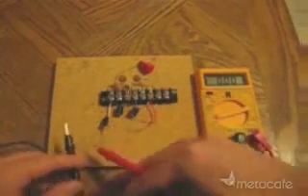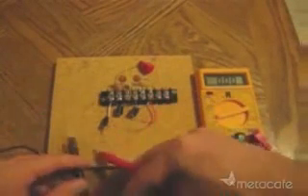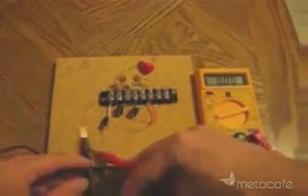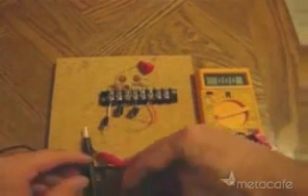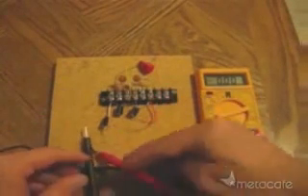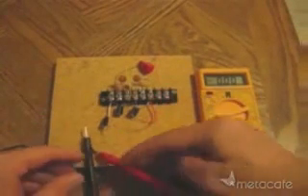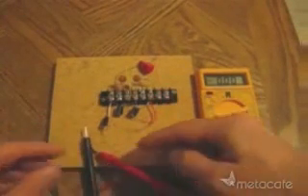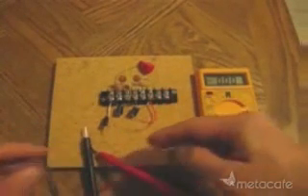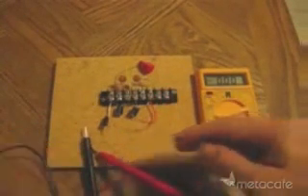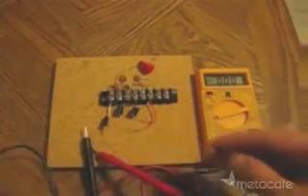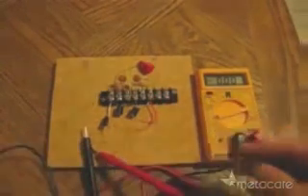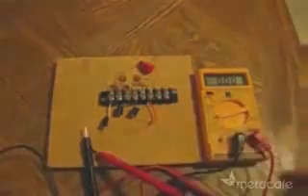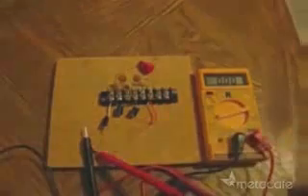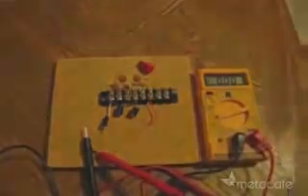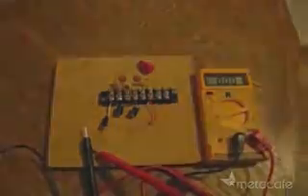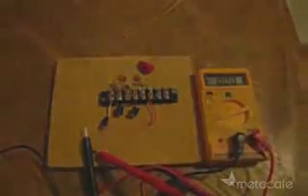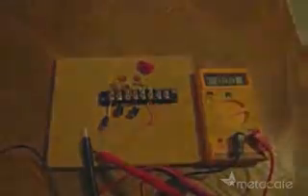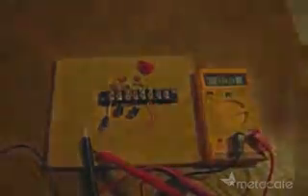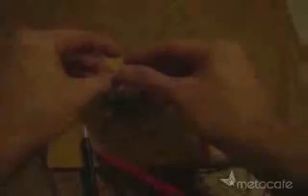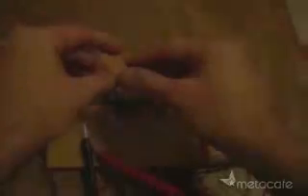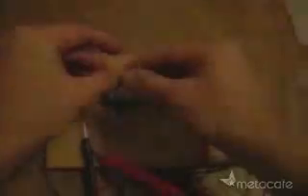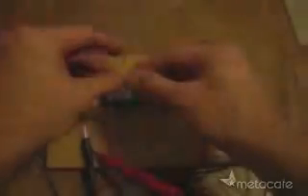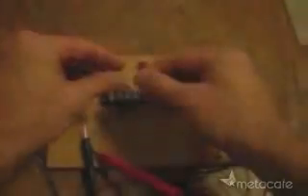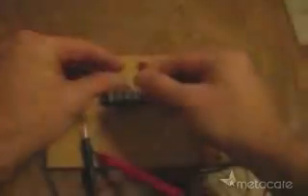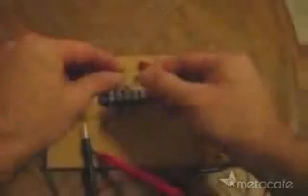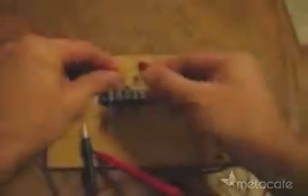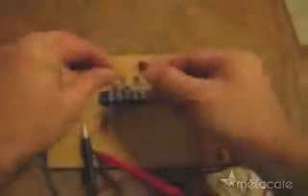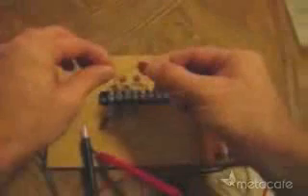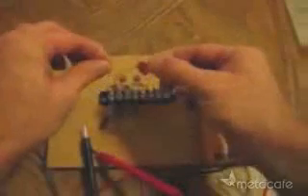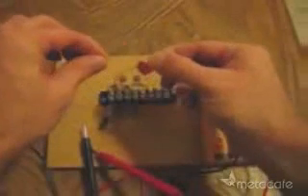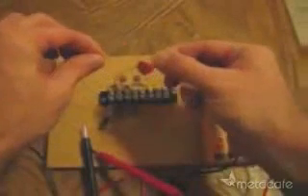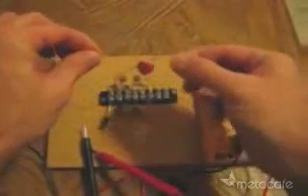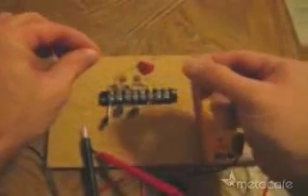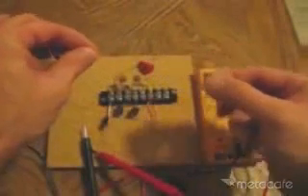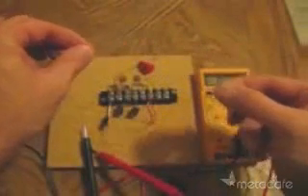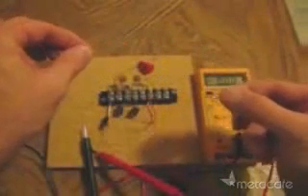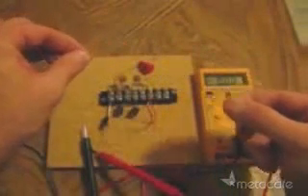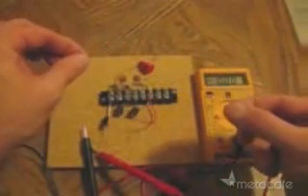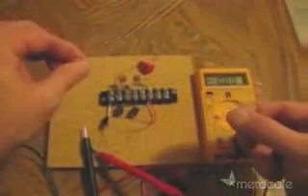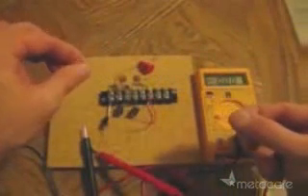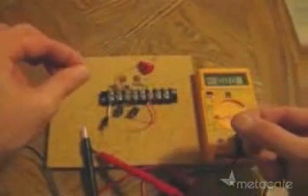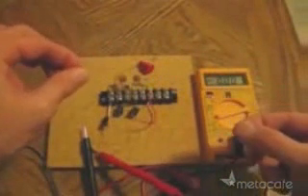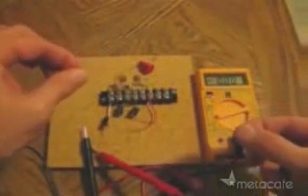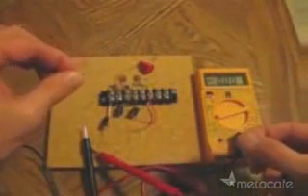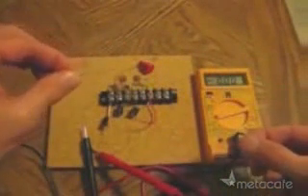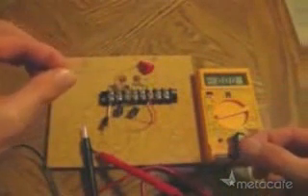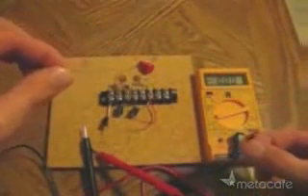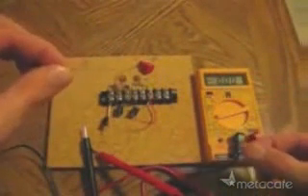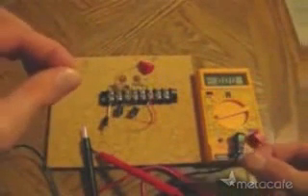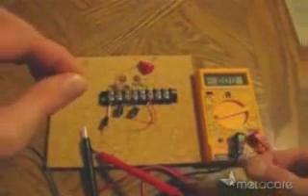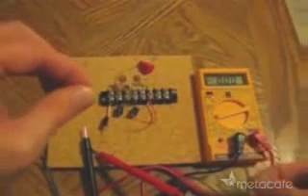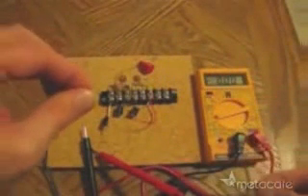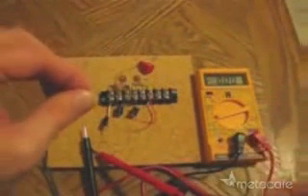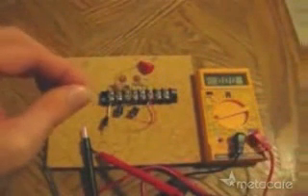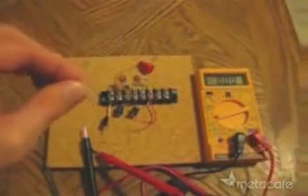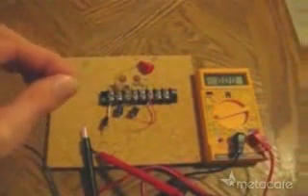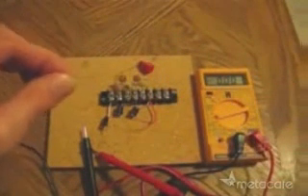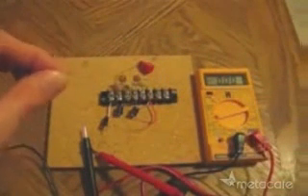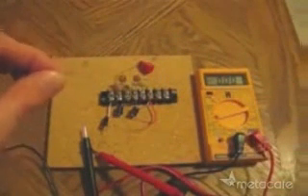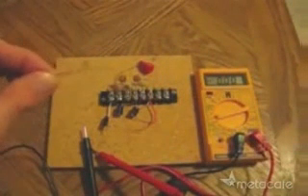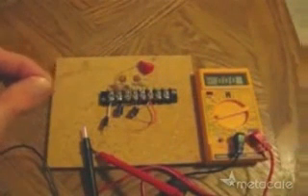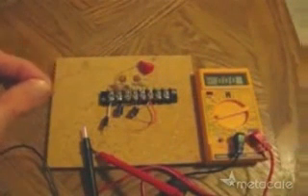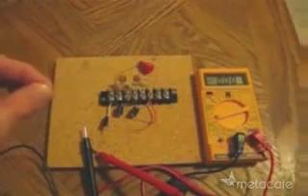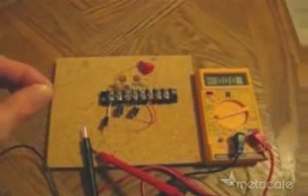Next, hook up the antenna. The radio waves brought in on this antenna are the source of the free electricity.